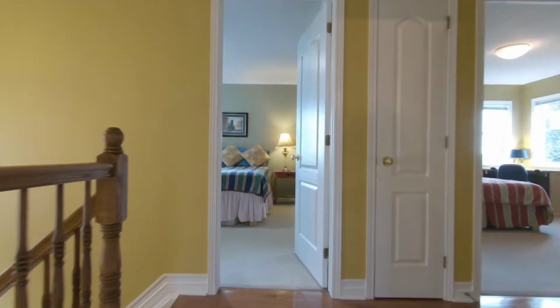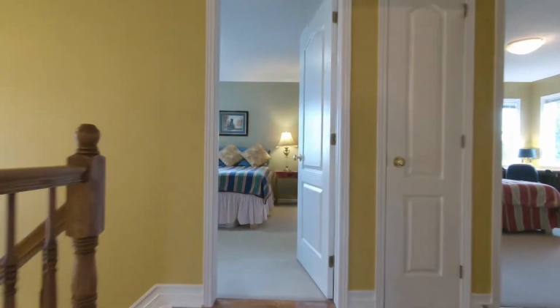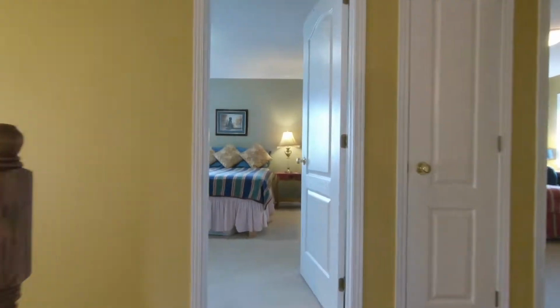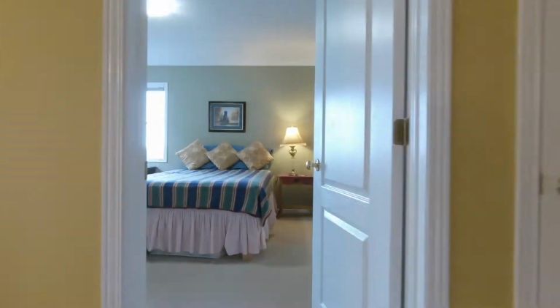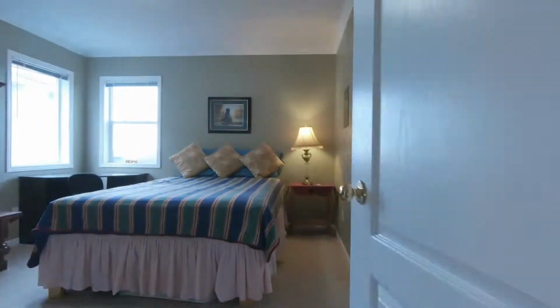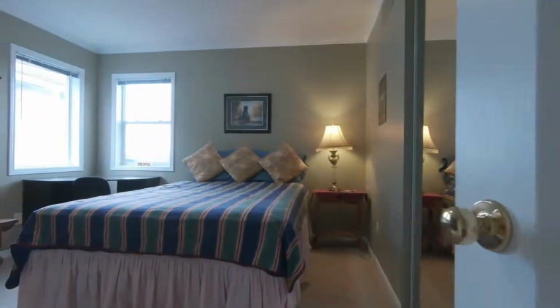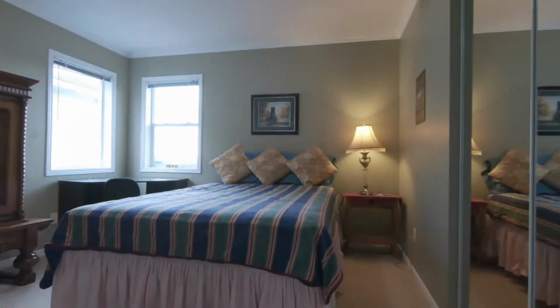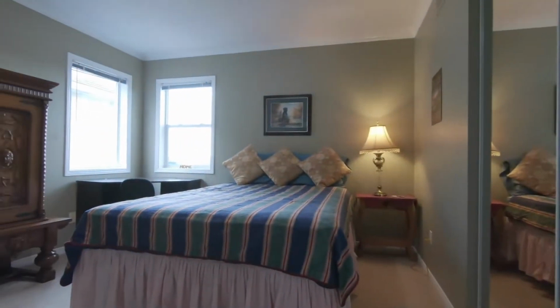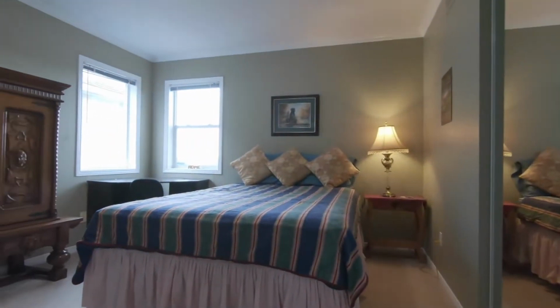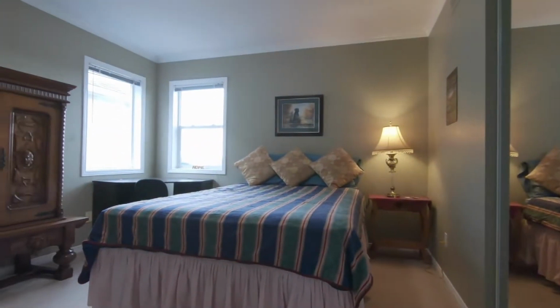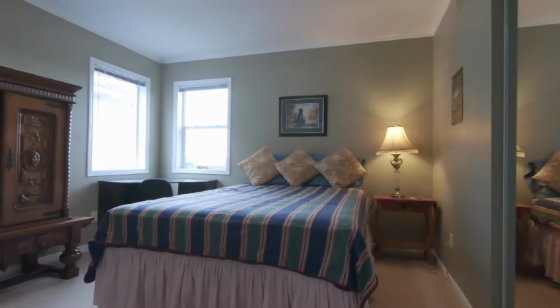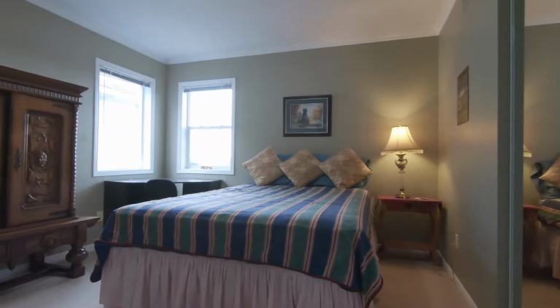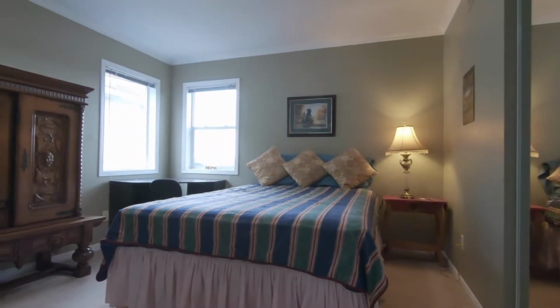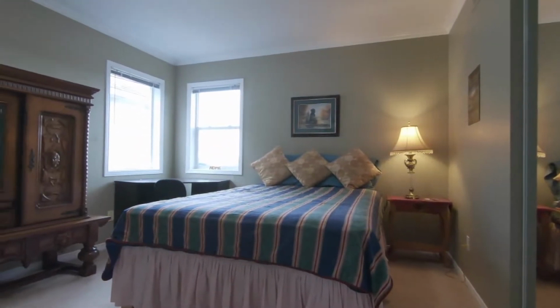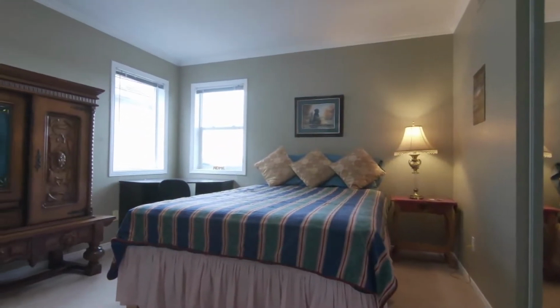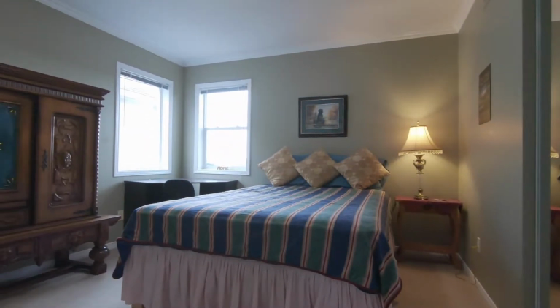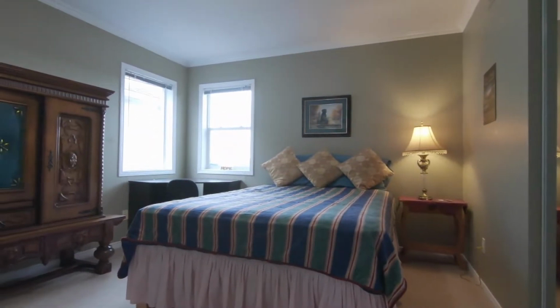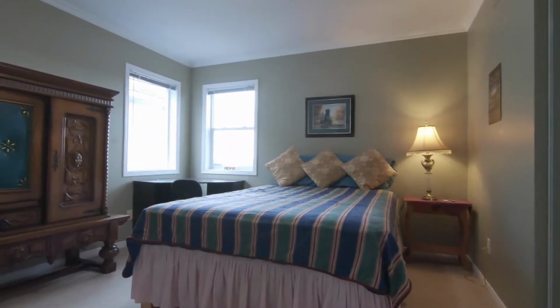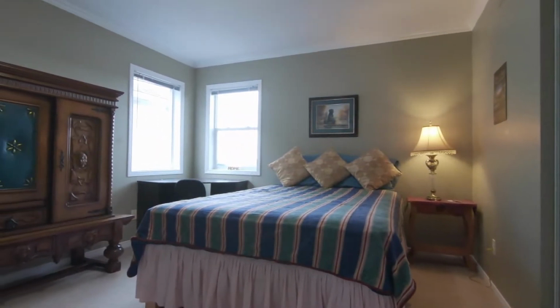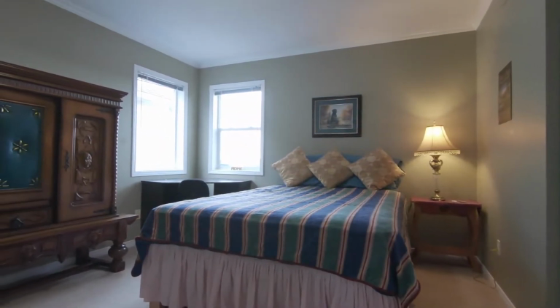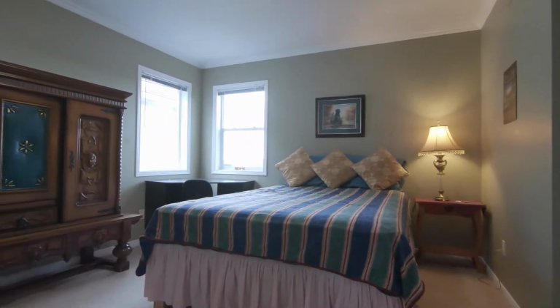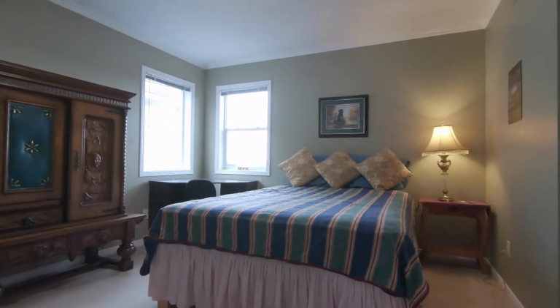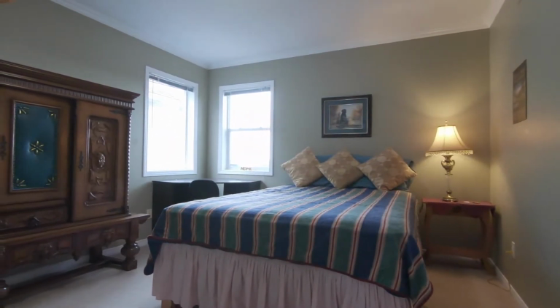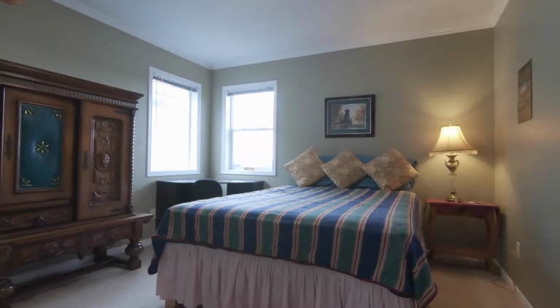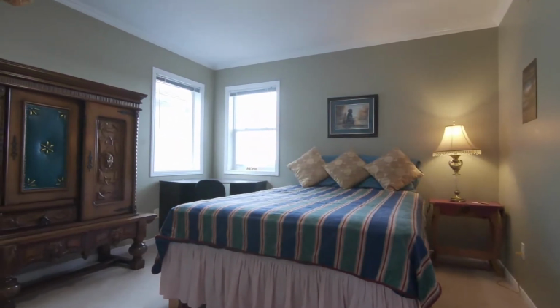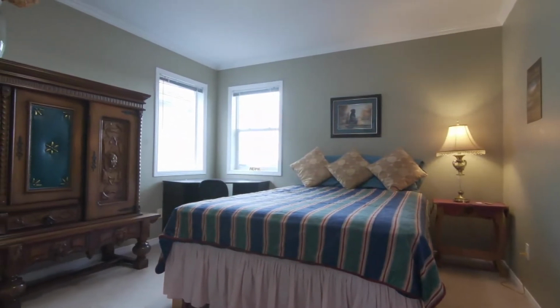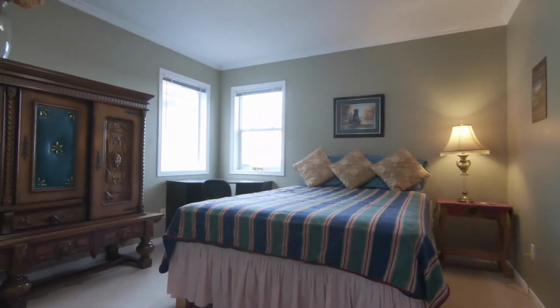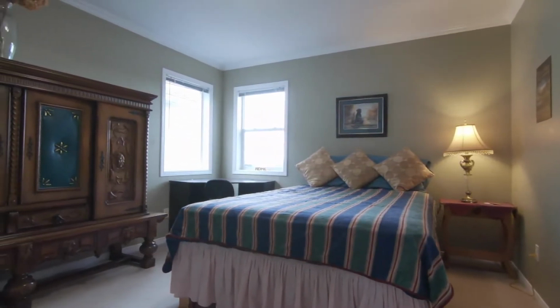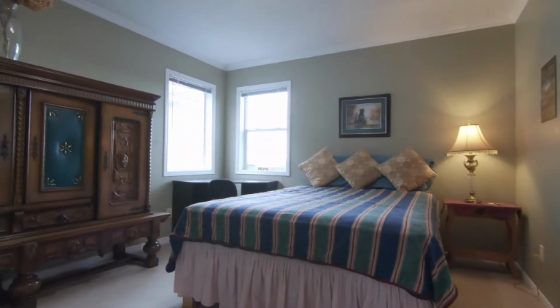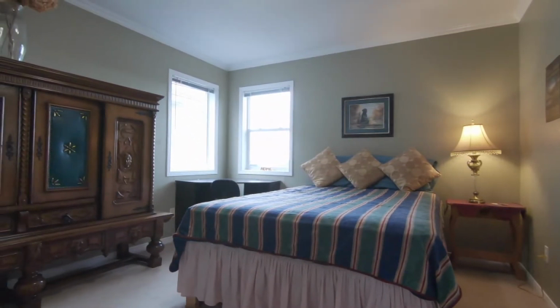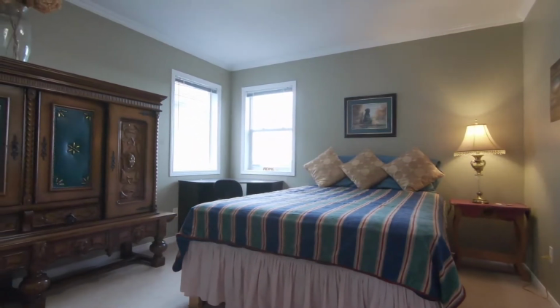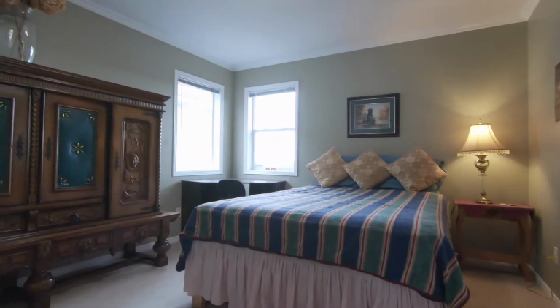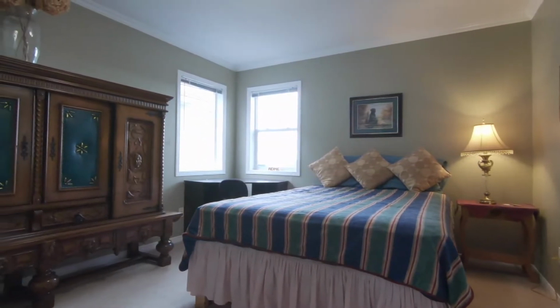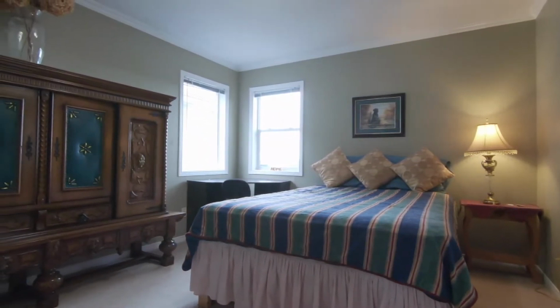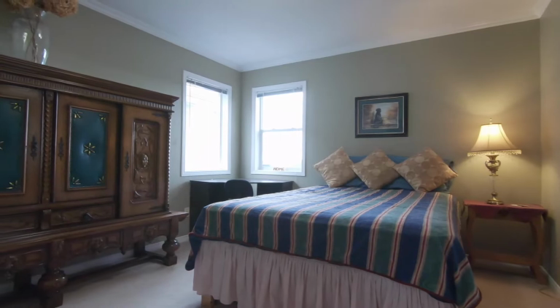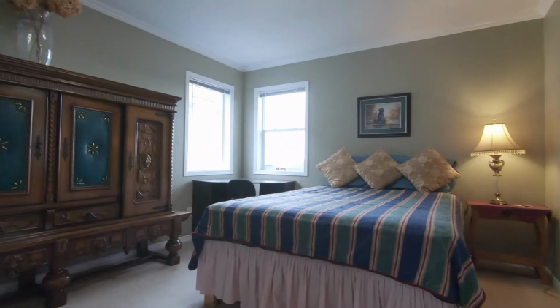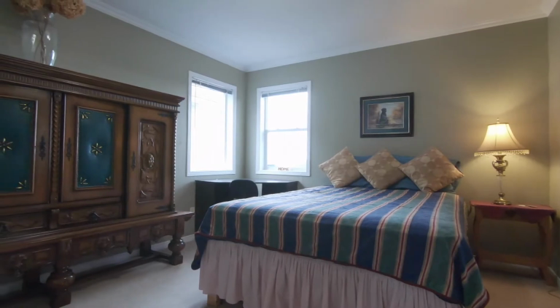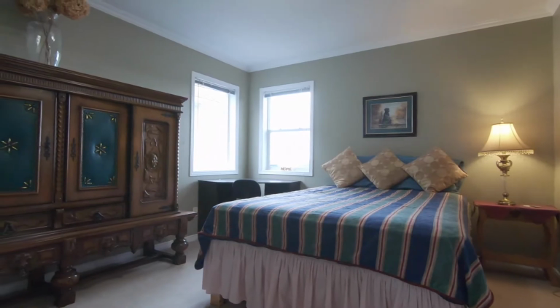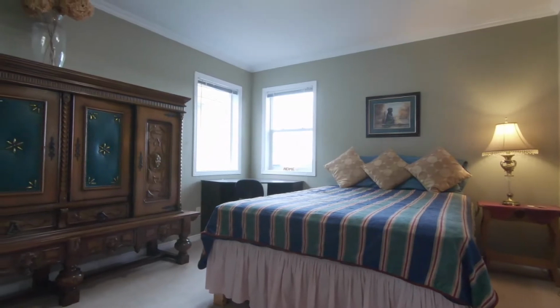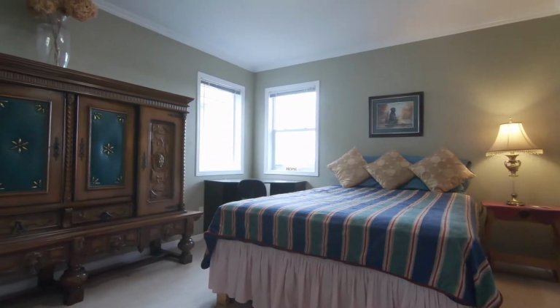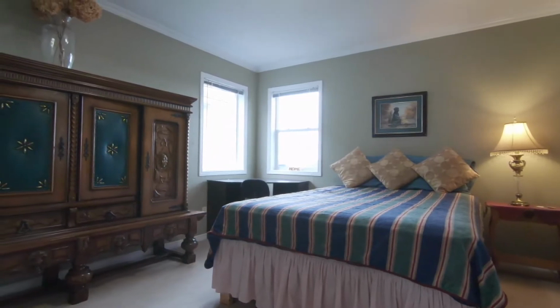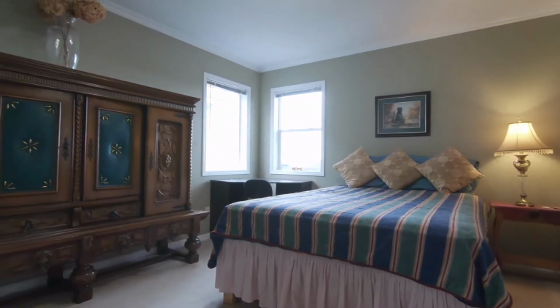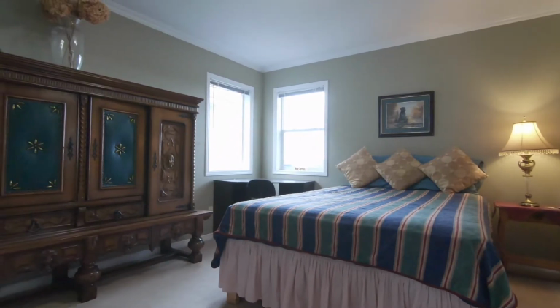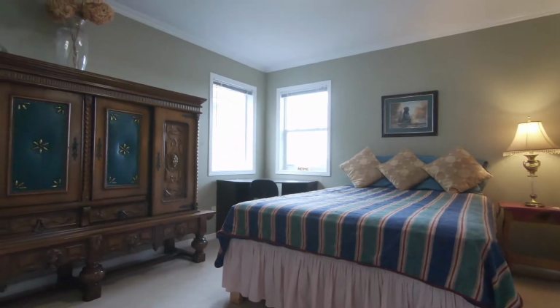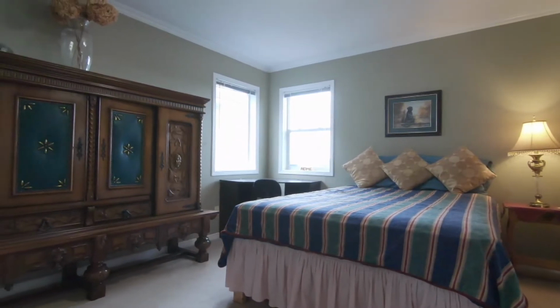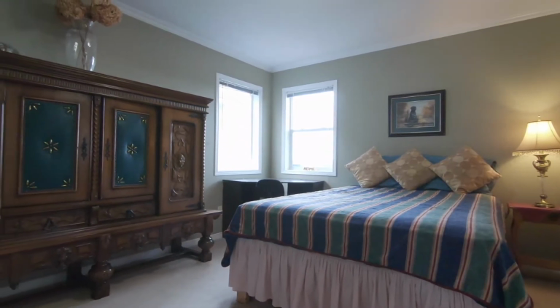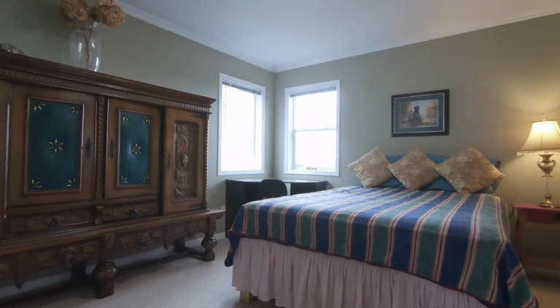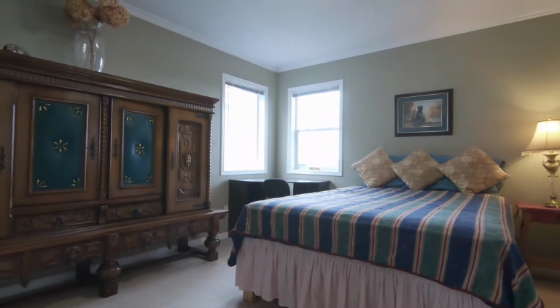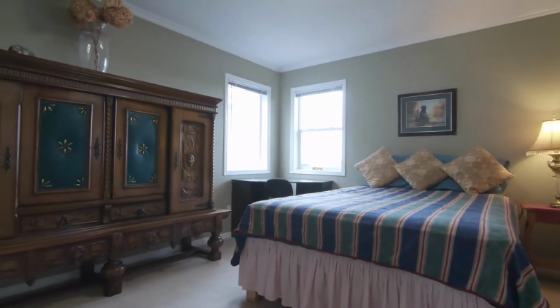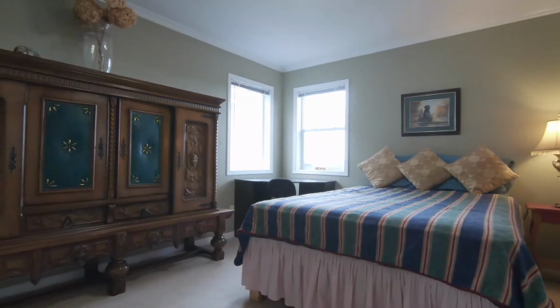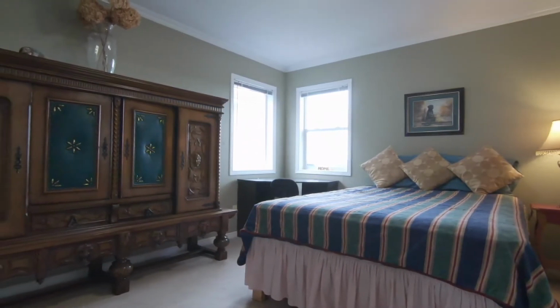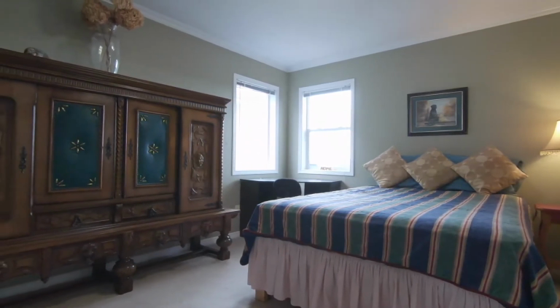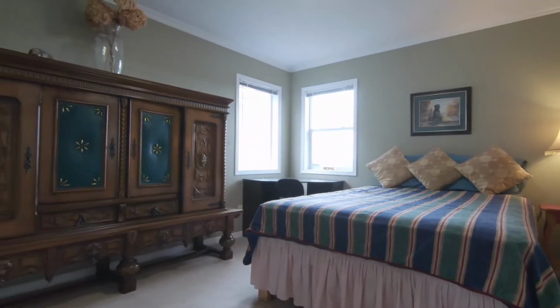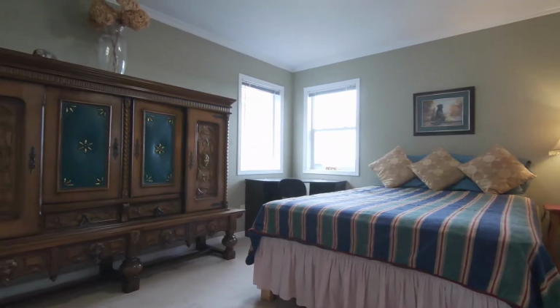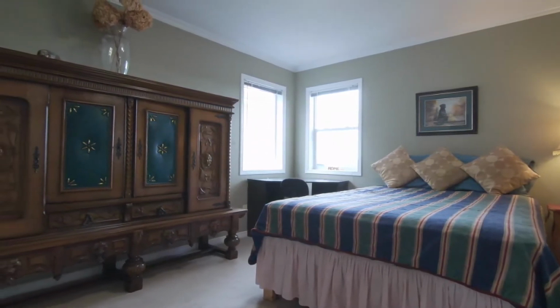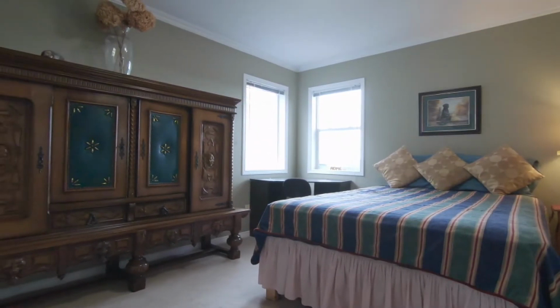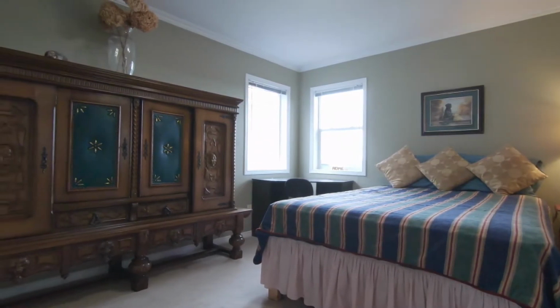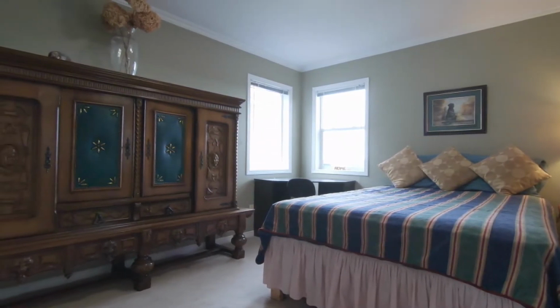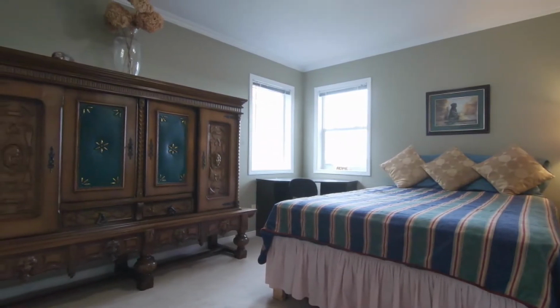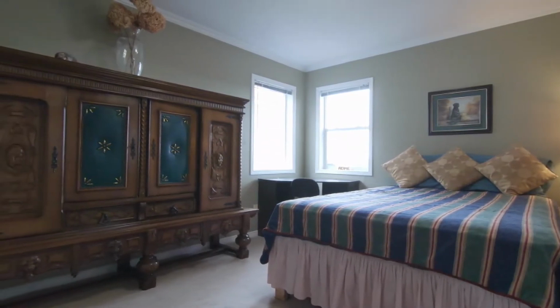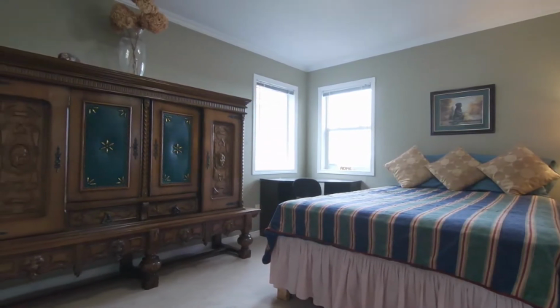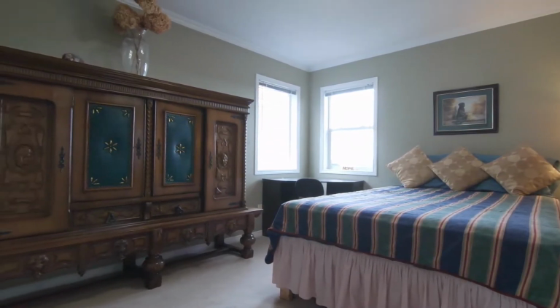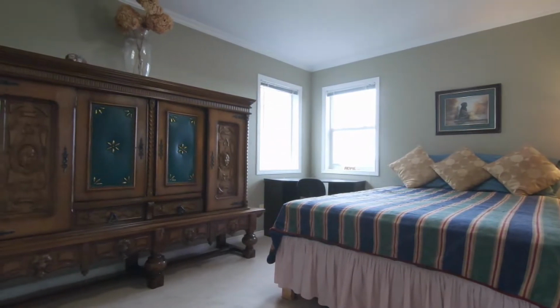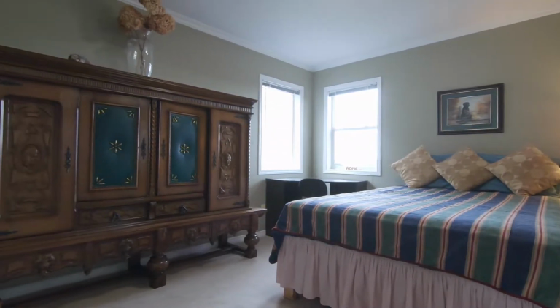Both of the other bedrooms offer an extra window for a little bit more light and great views of the city of Kanata.